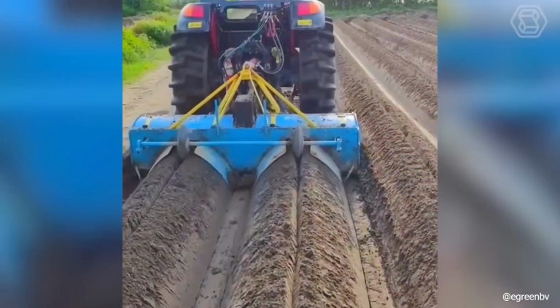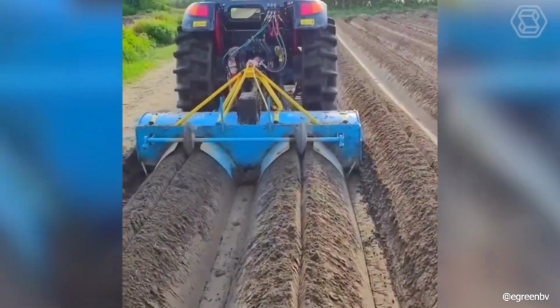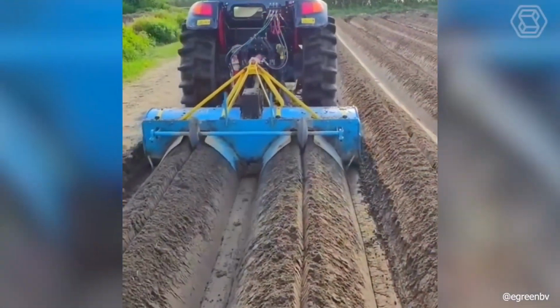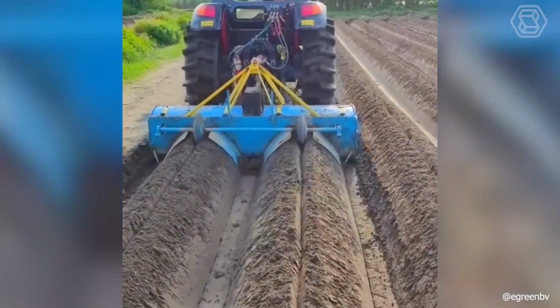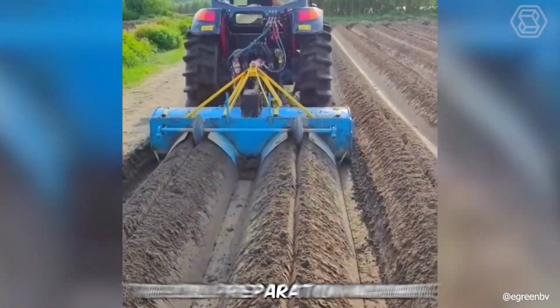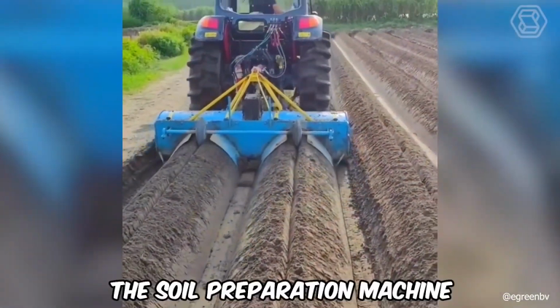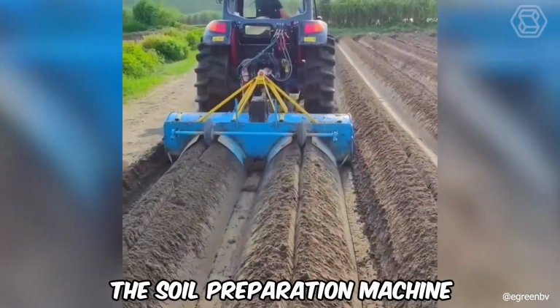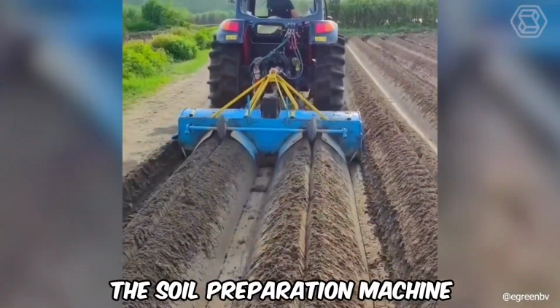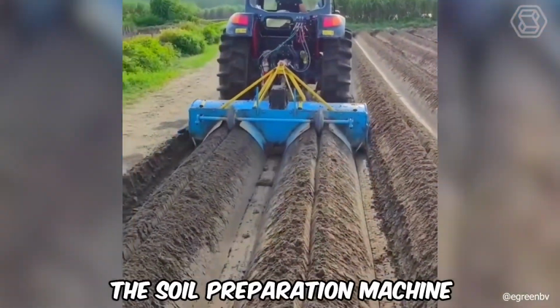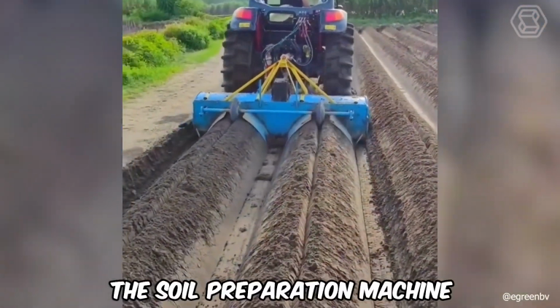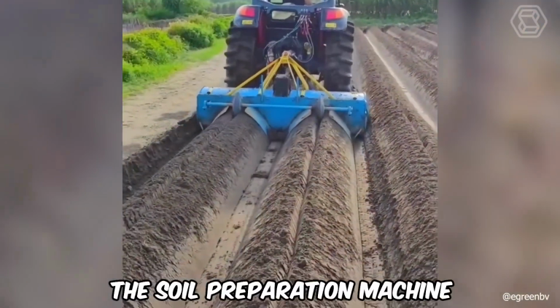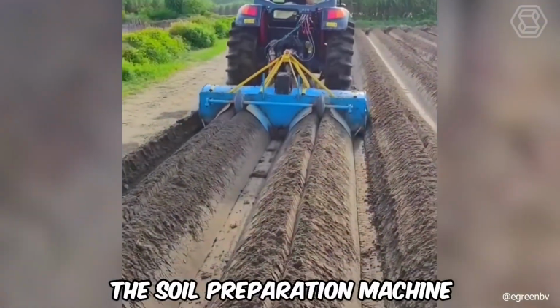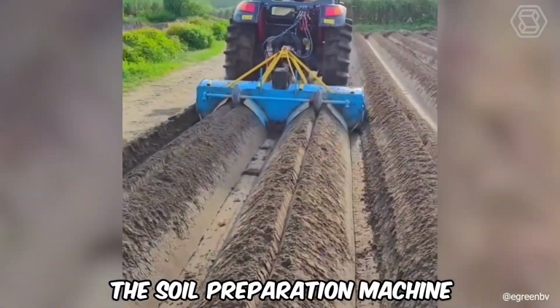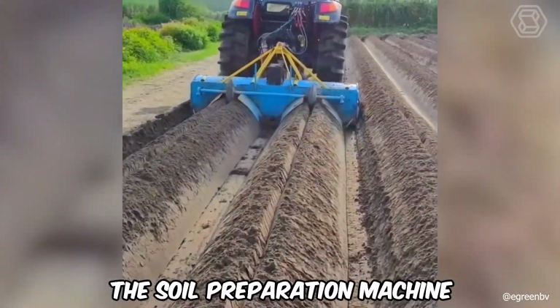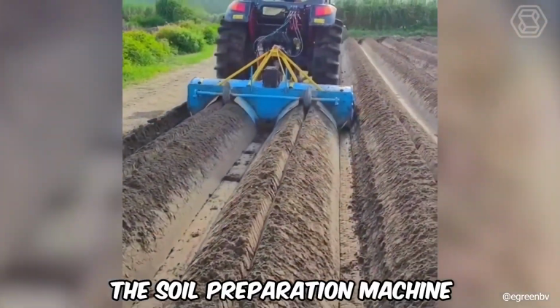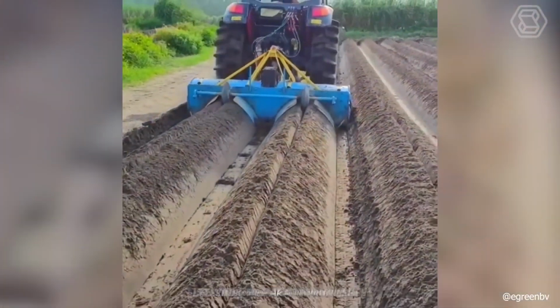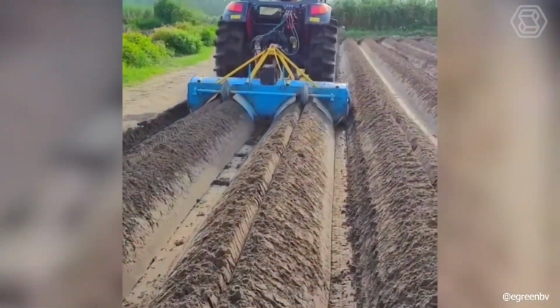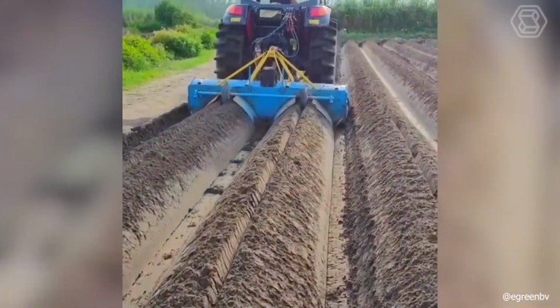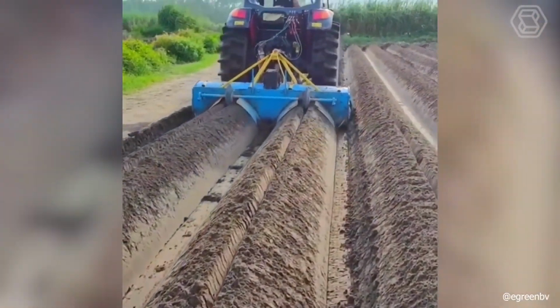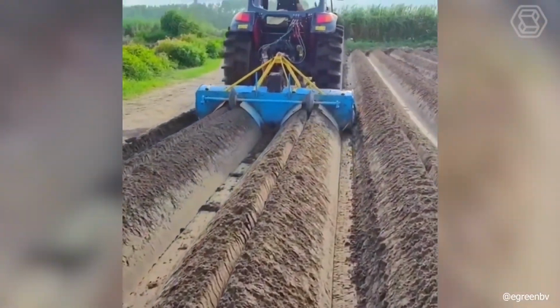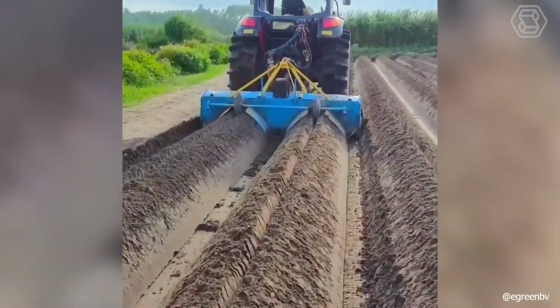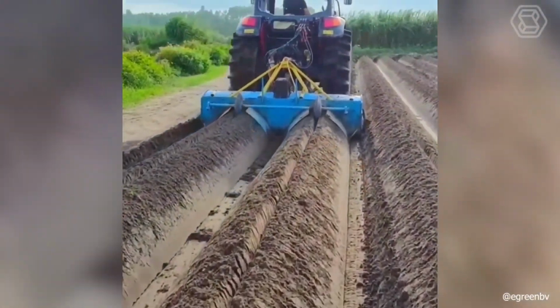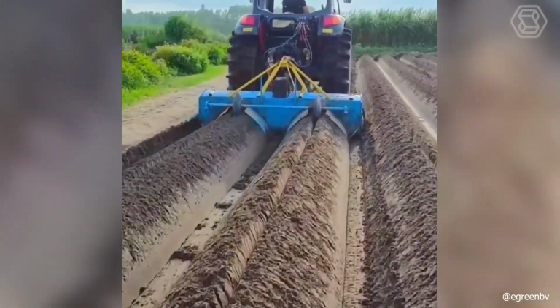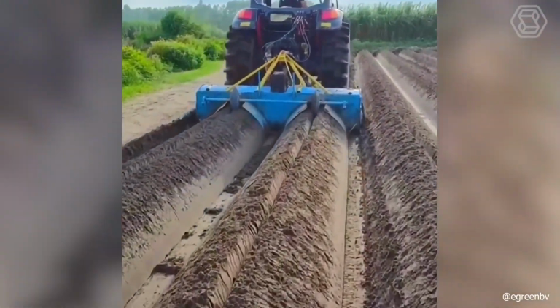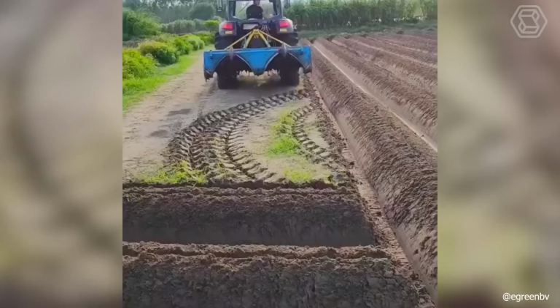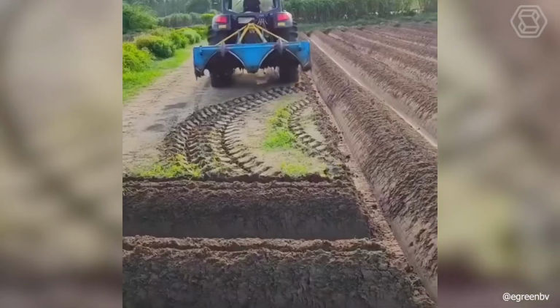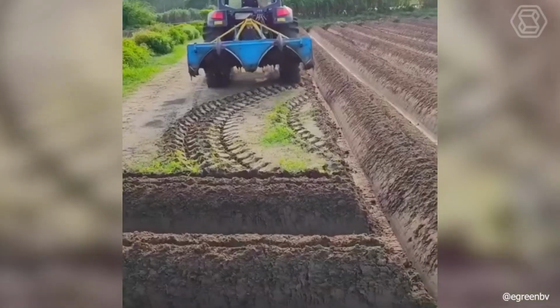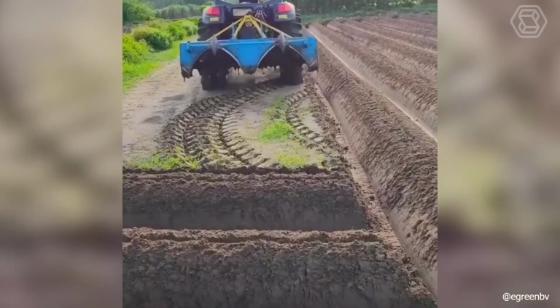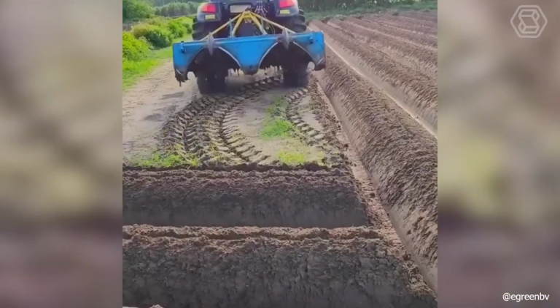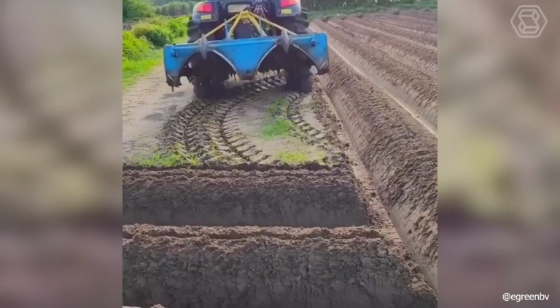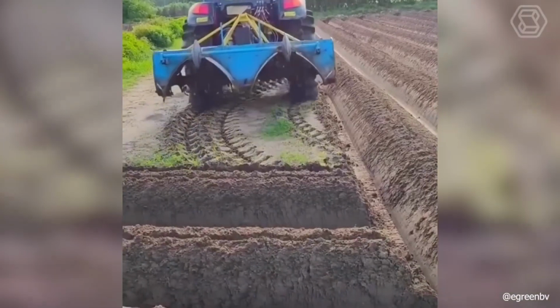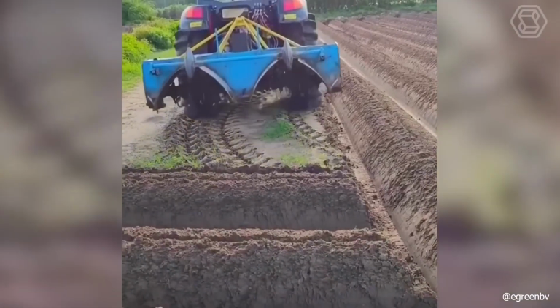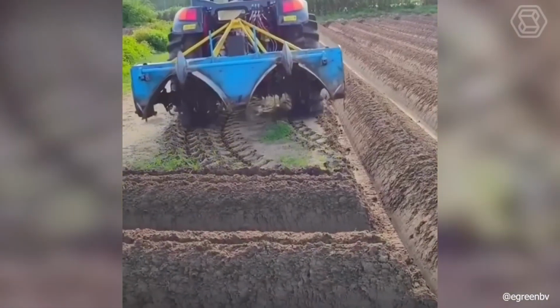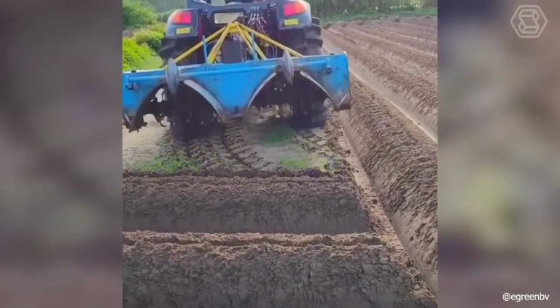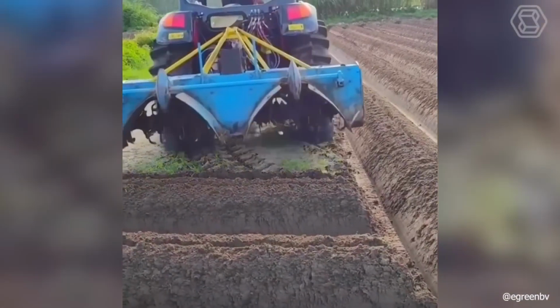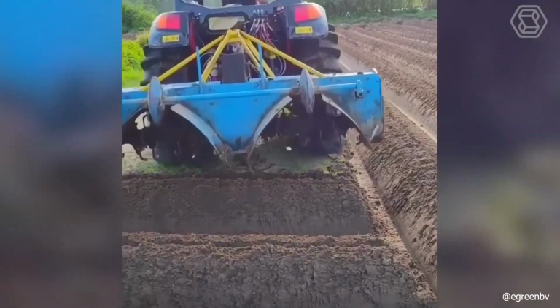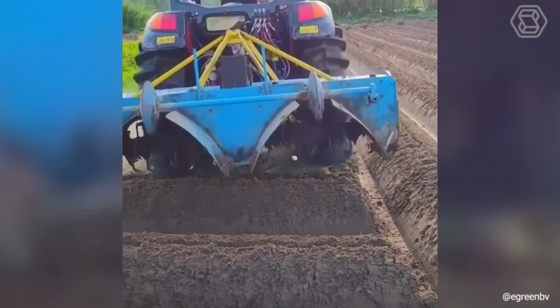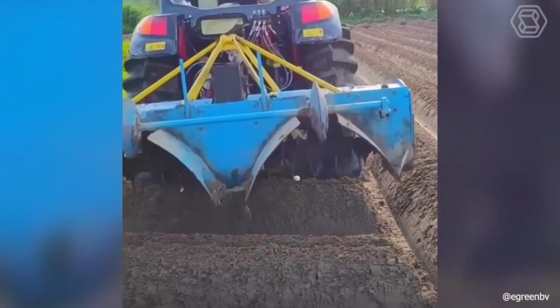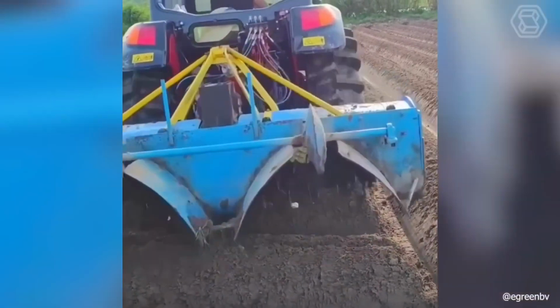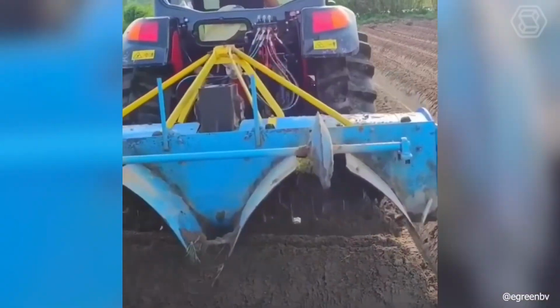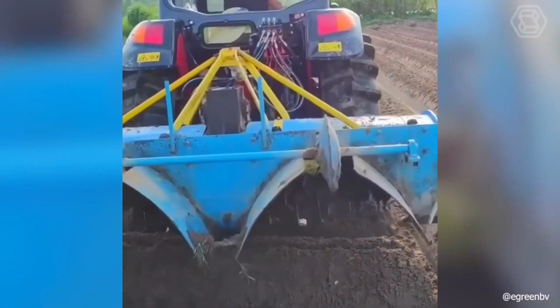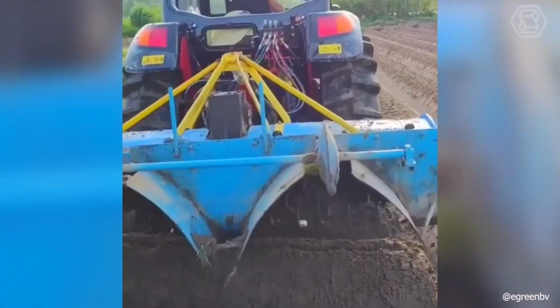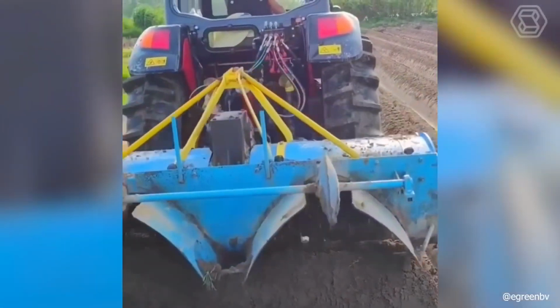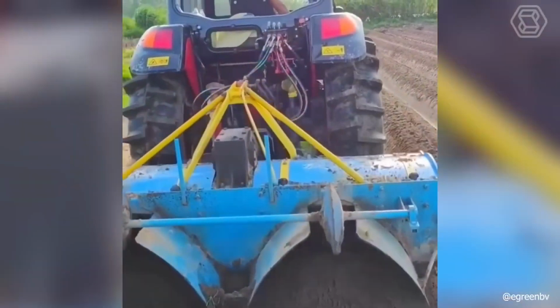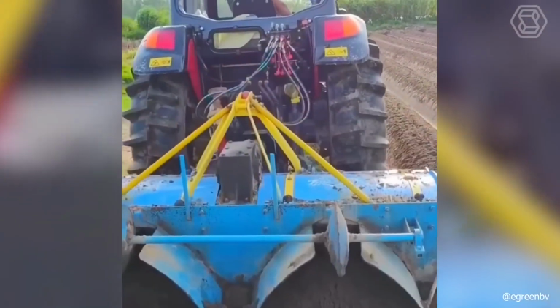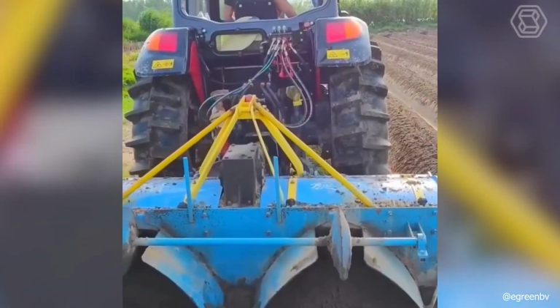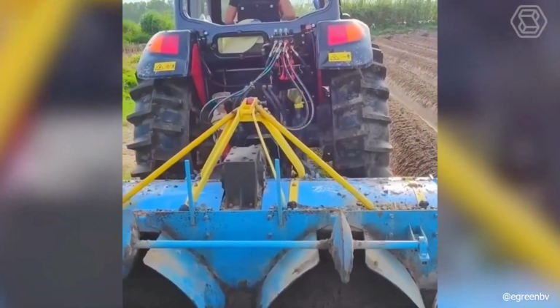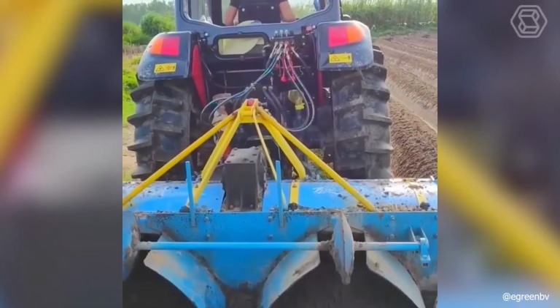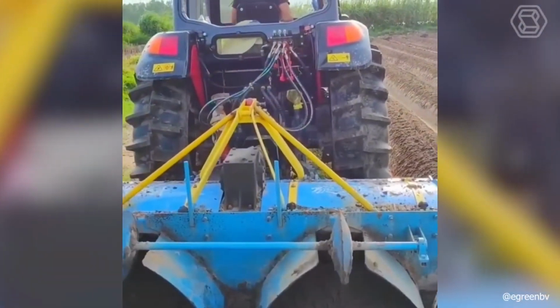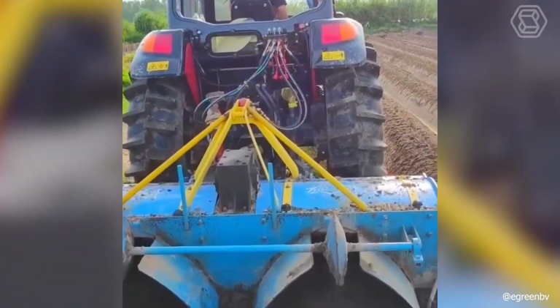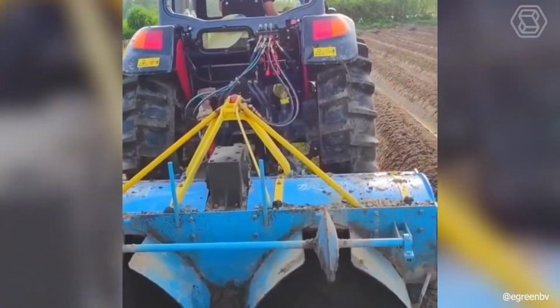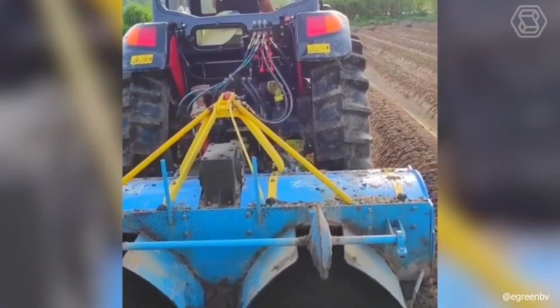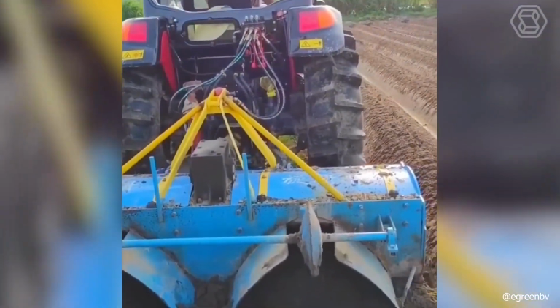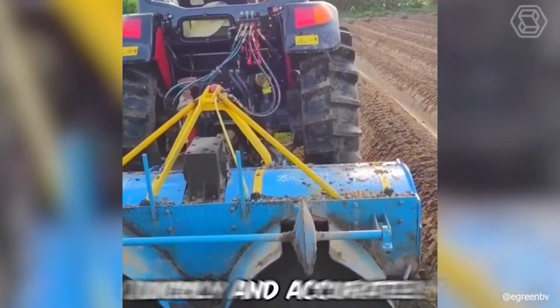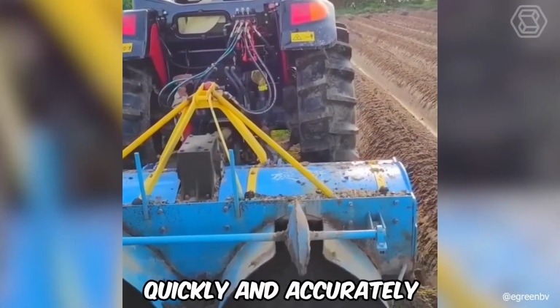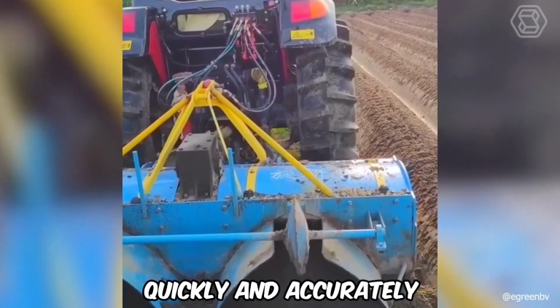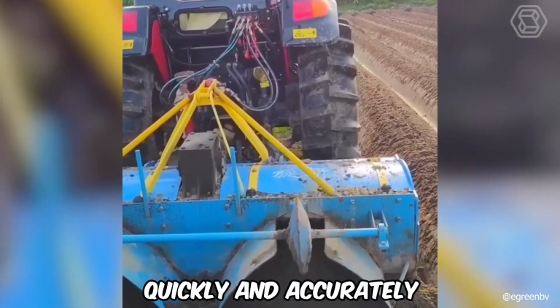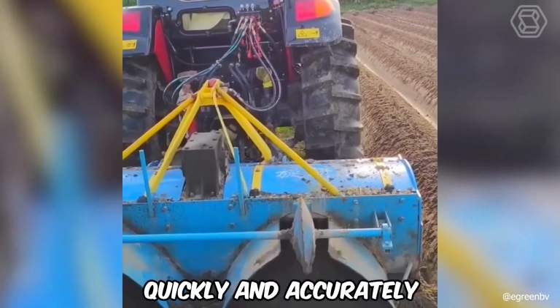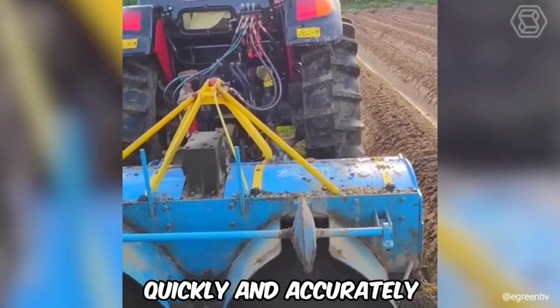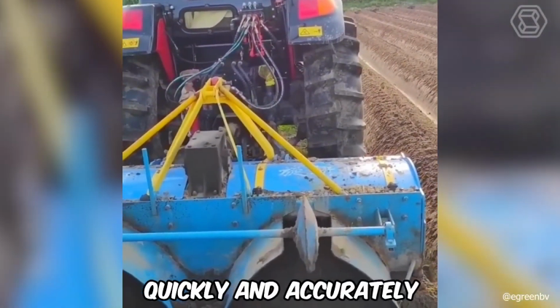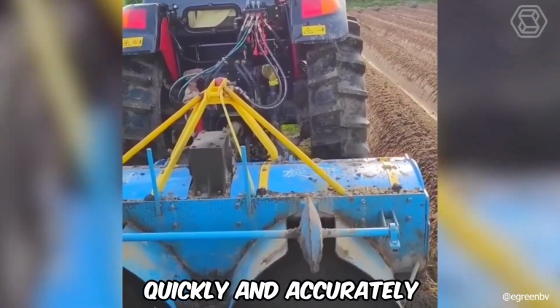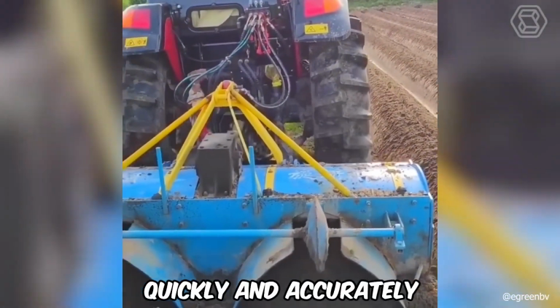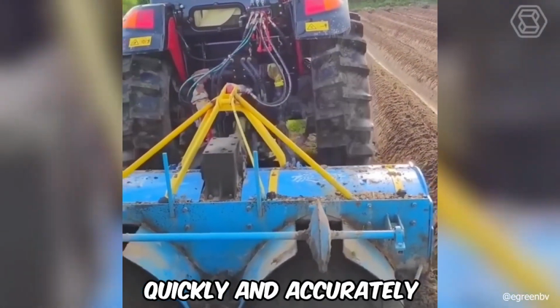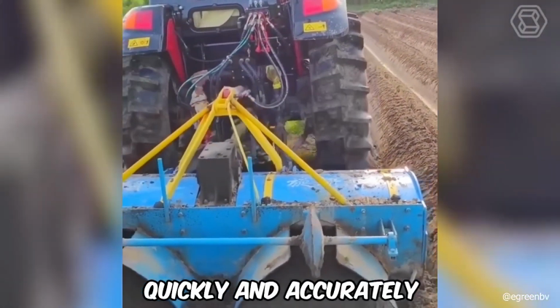The soil preparation machine creates the perfect planting site for your future crop, and most importantly, quickly and accurately.